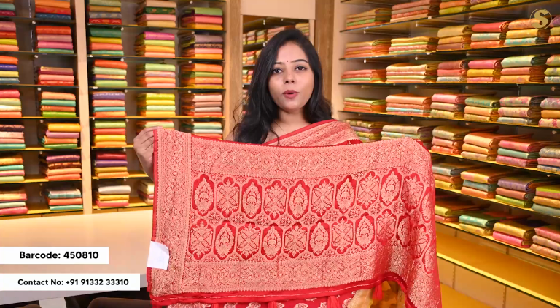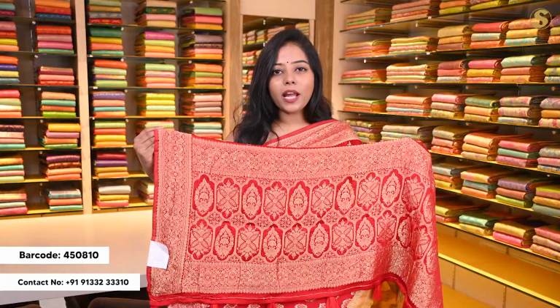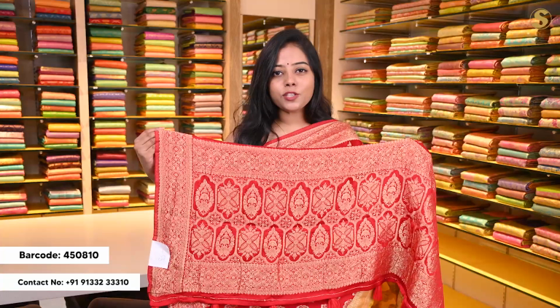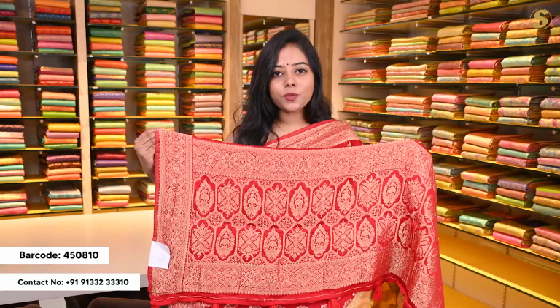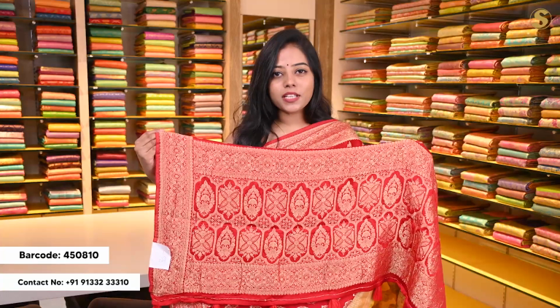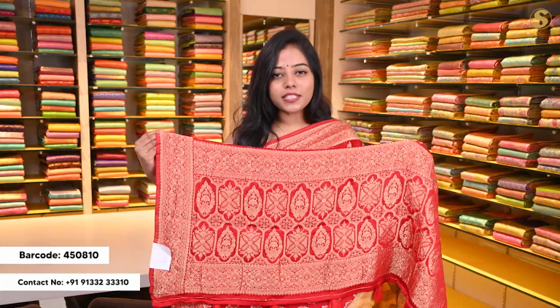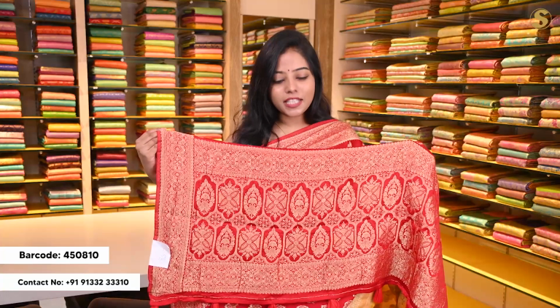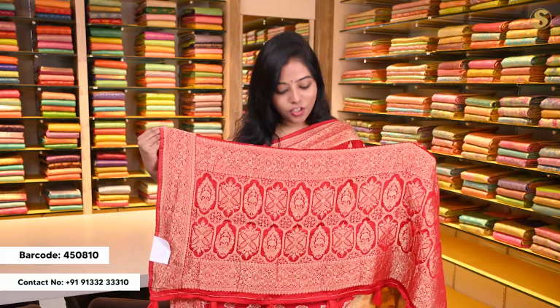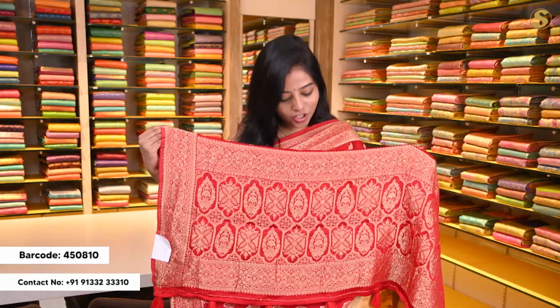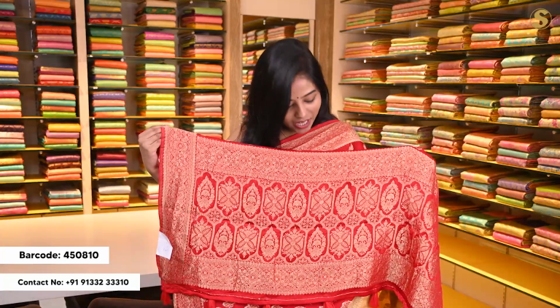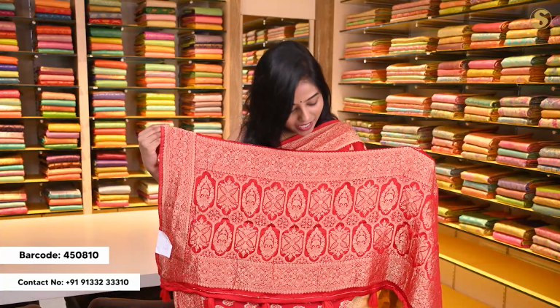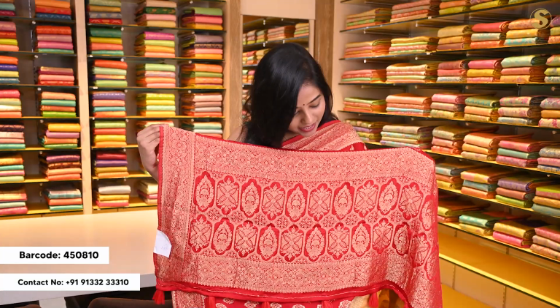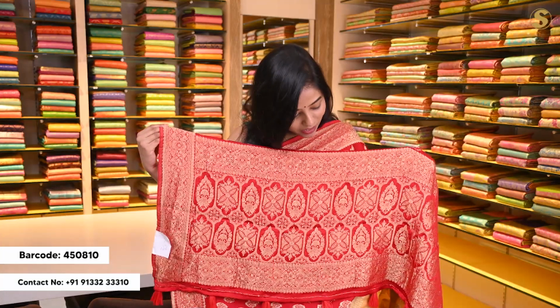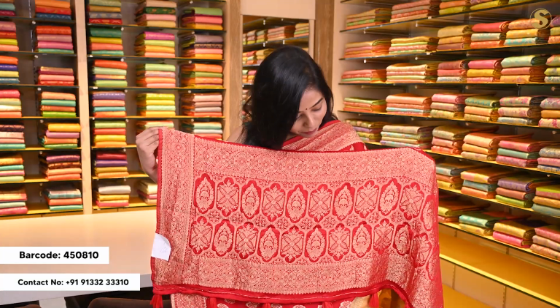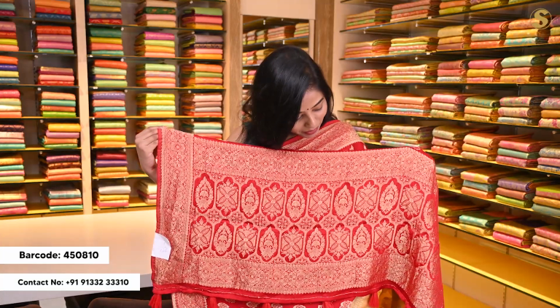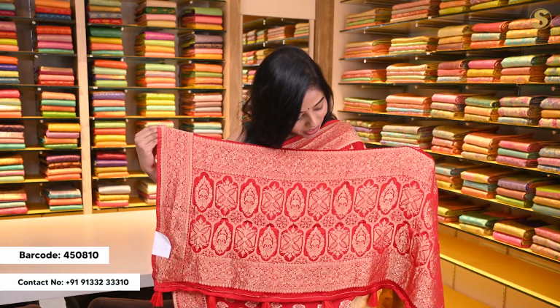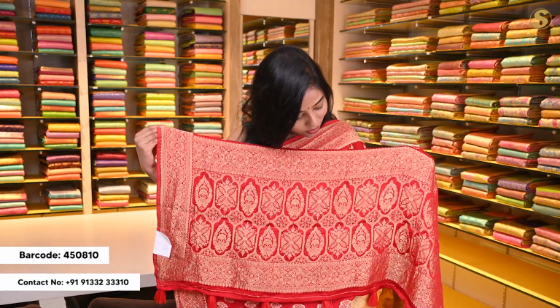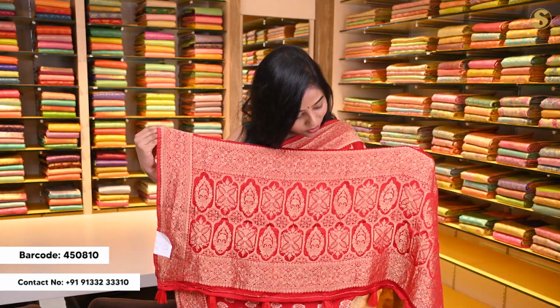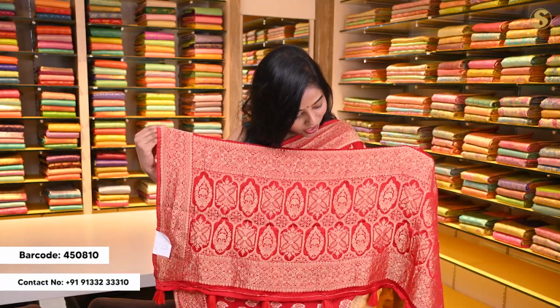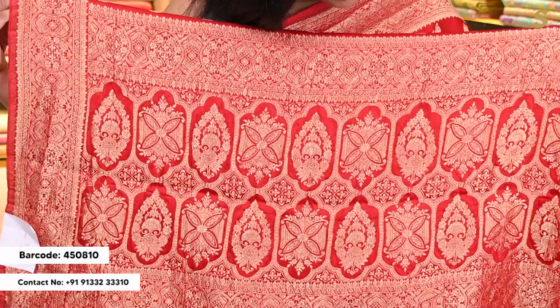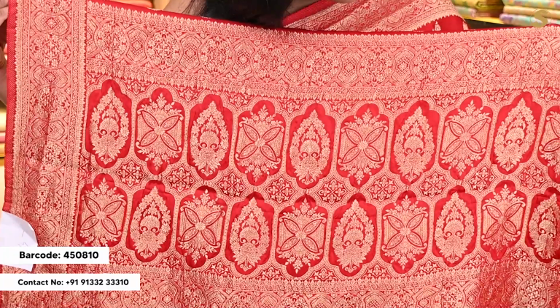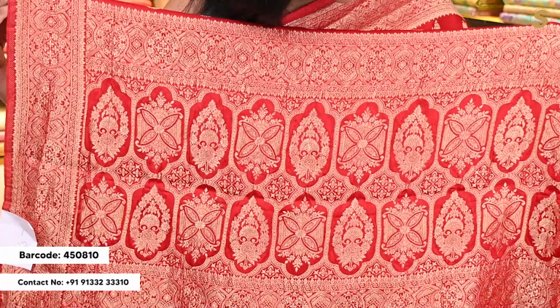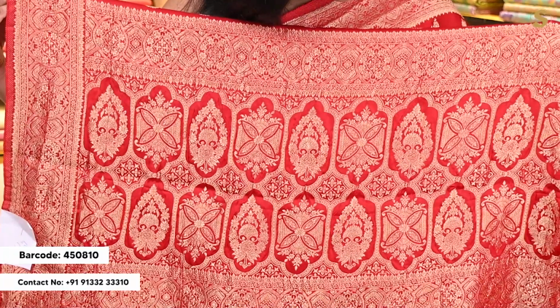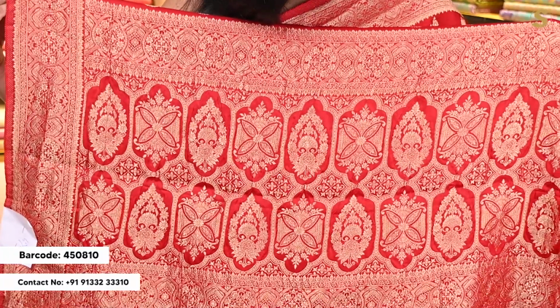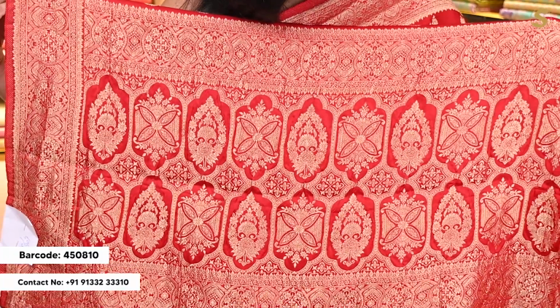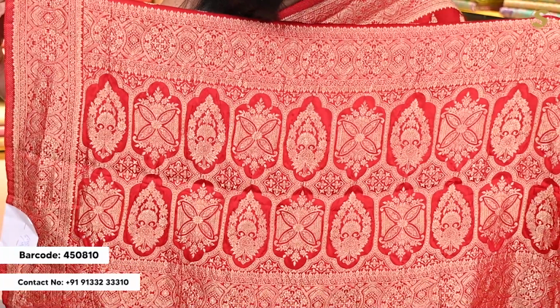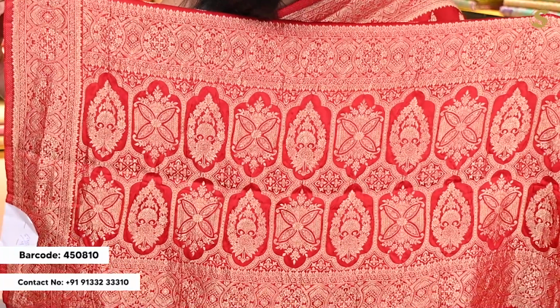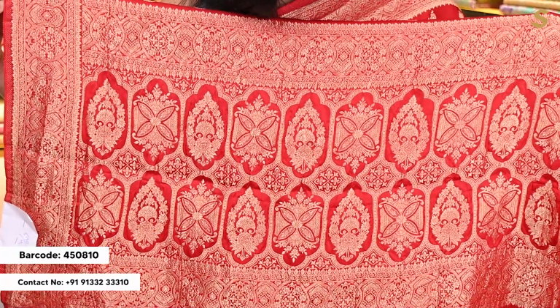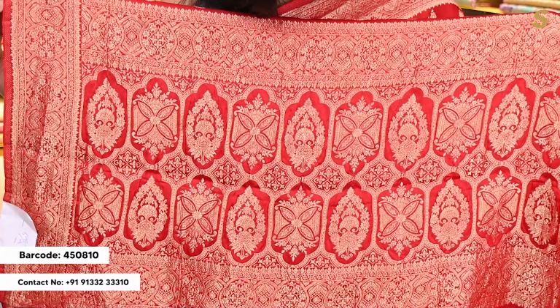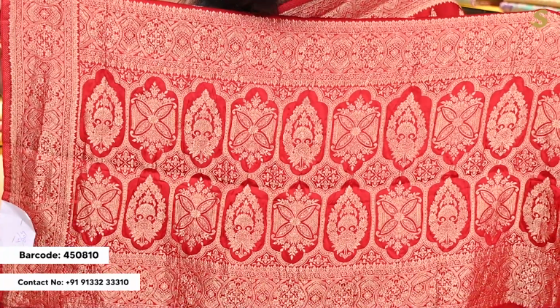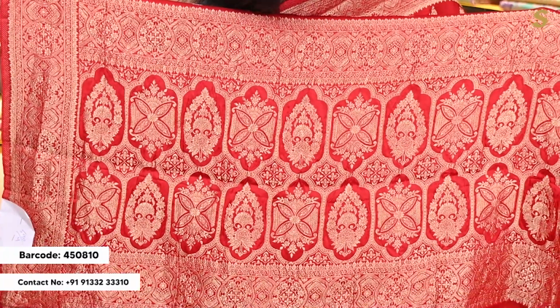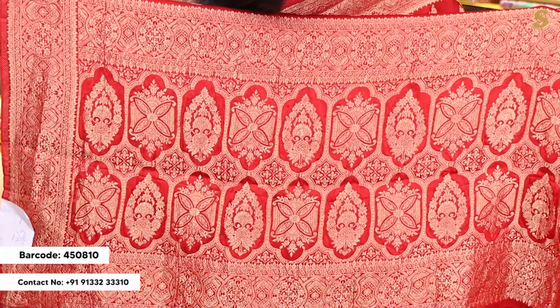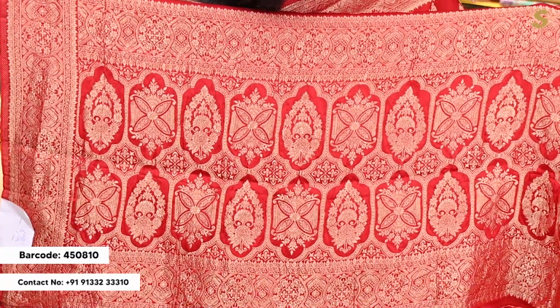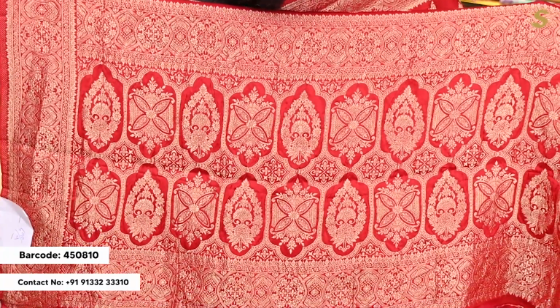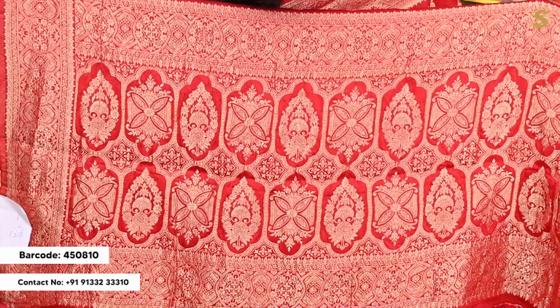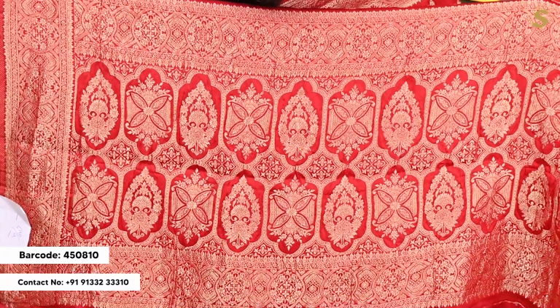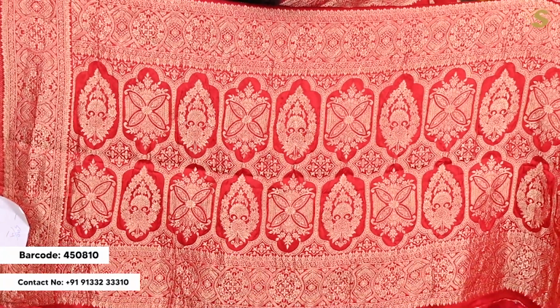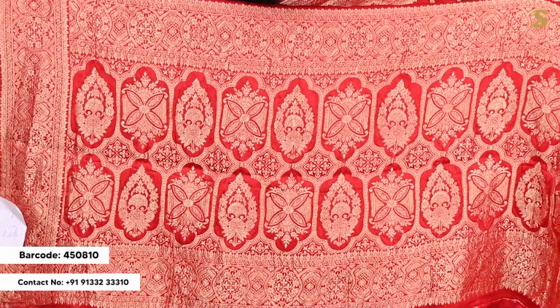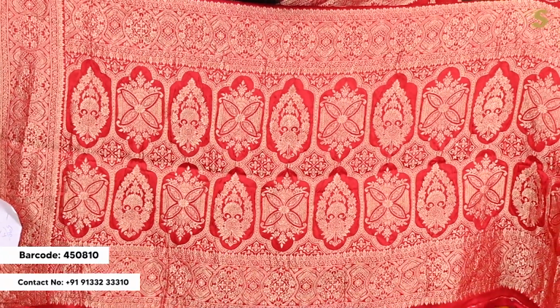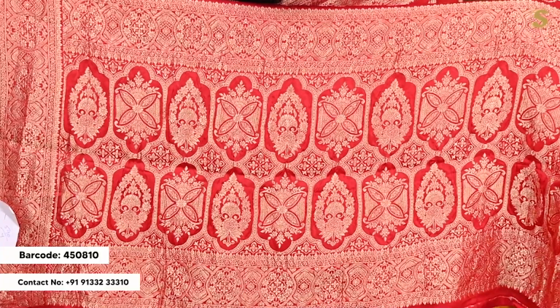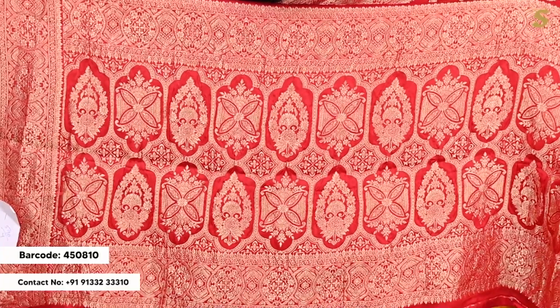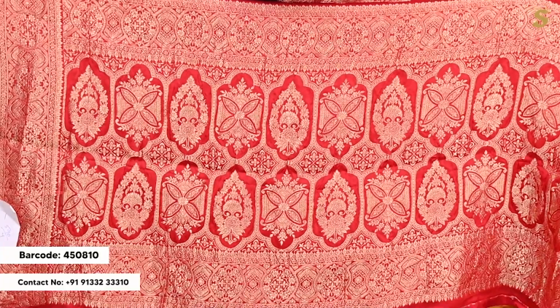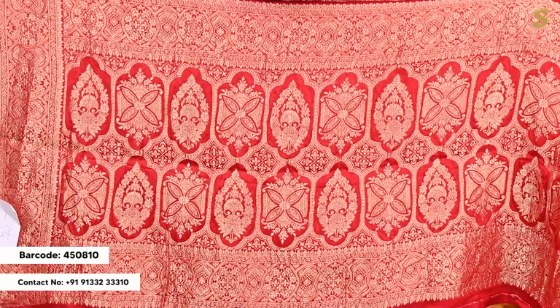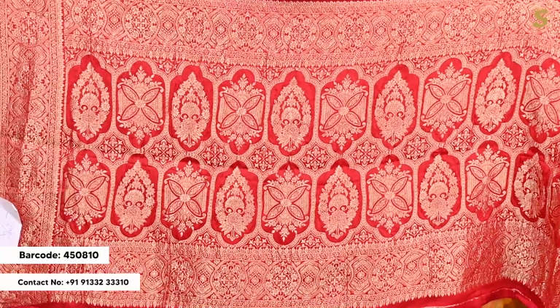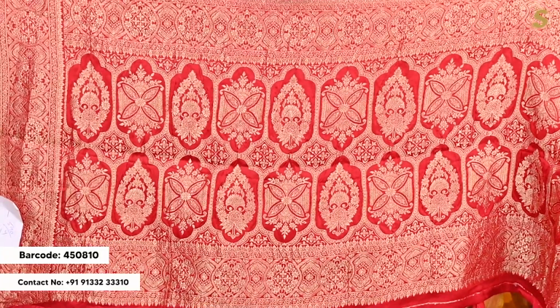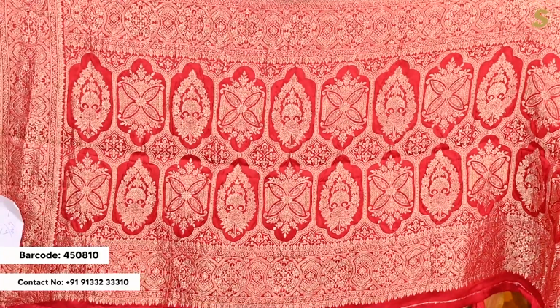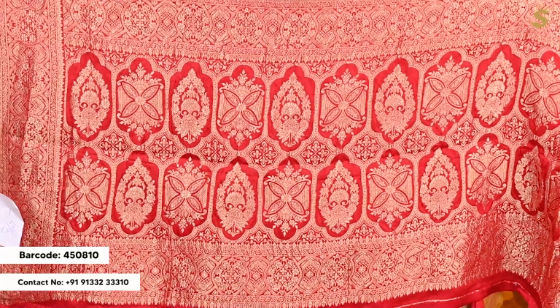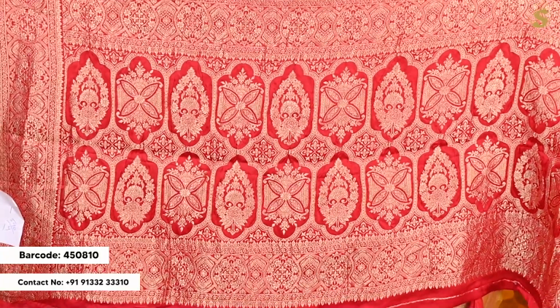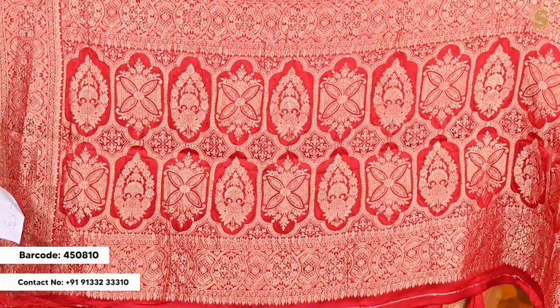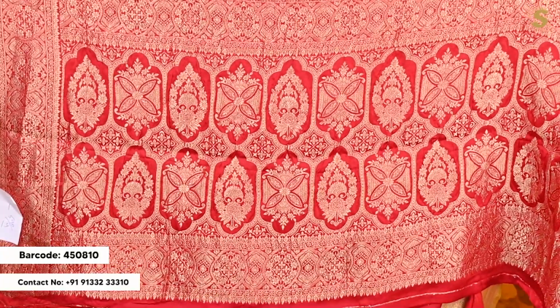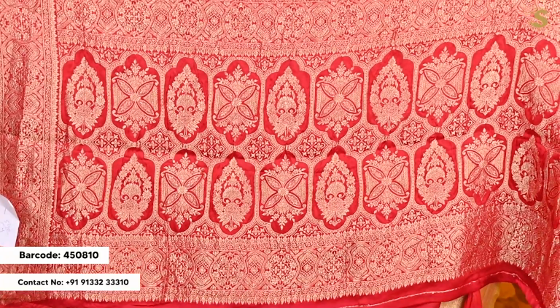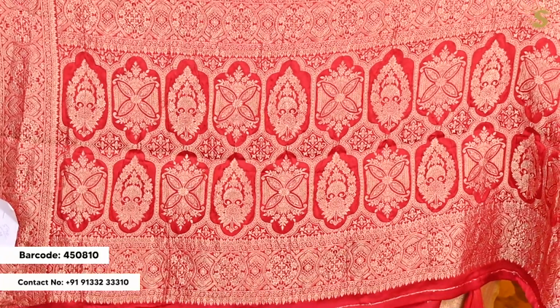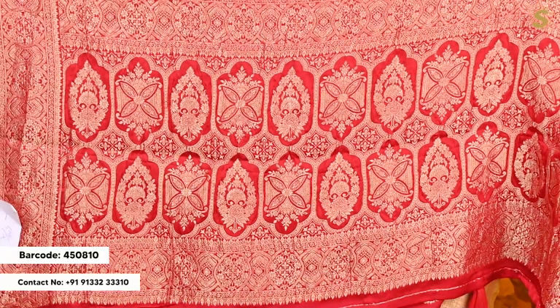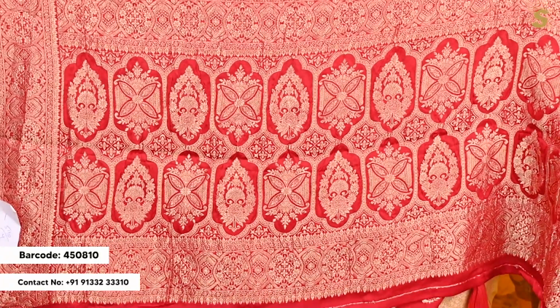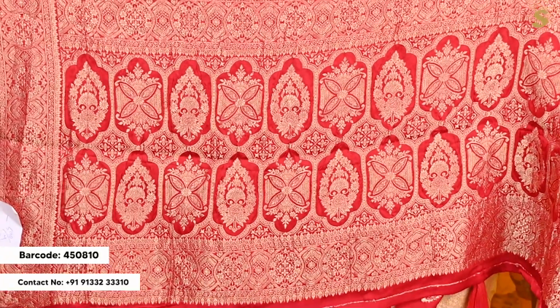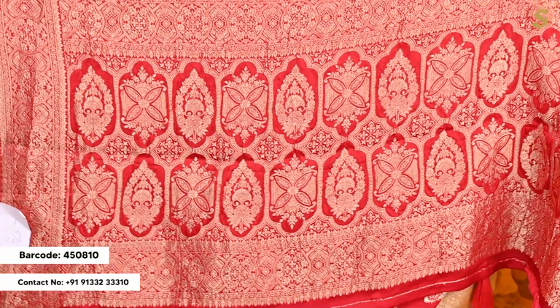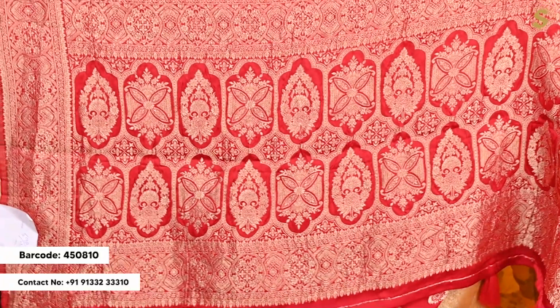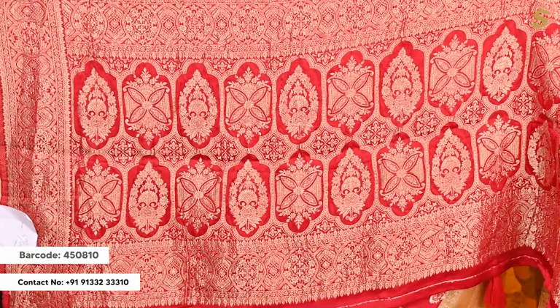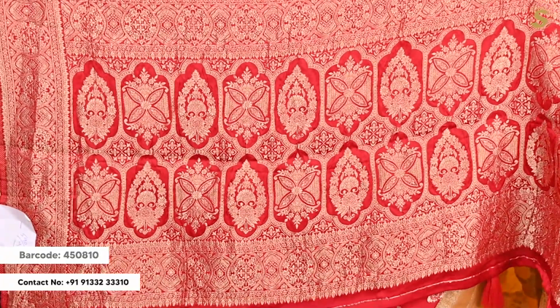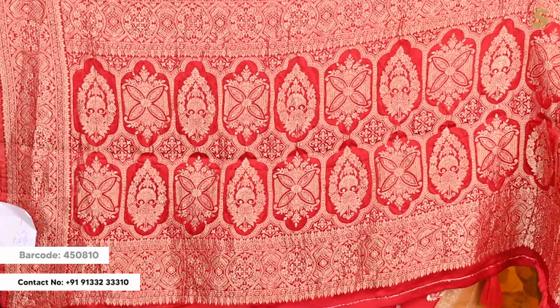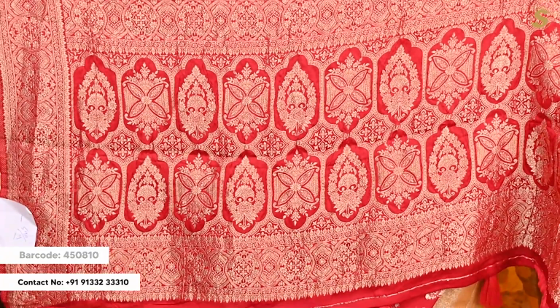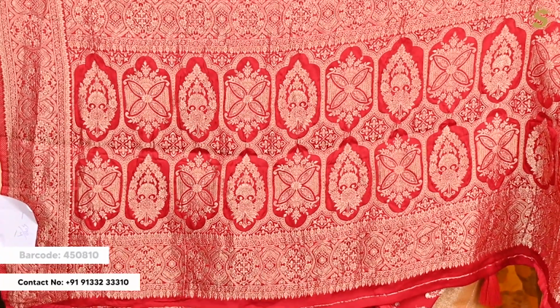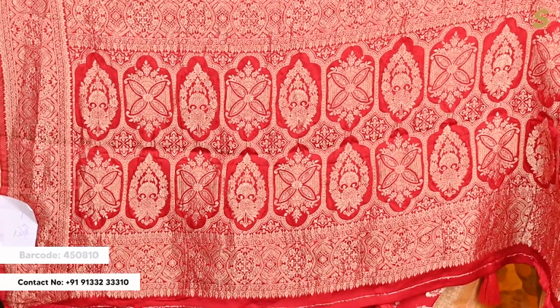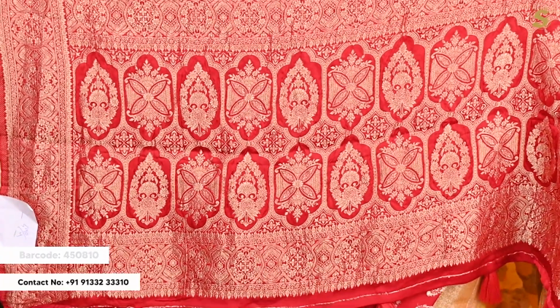The pallu has complete intricate Banarsi style weaving with tessellation patterns and a lot of floral design in it.